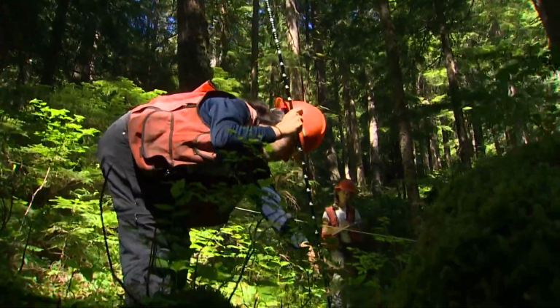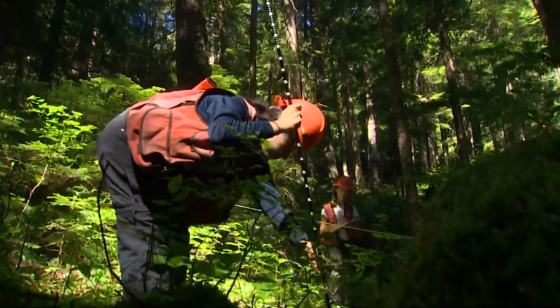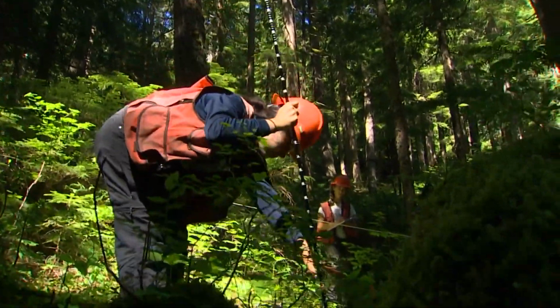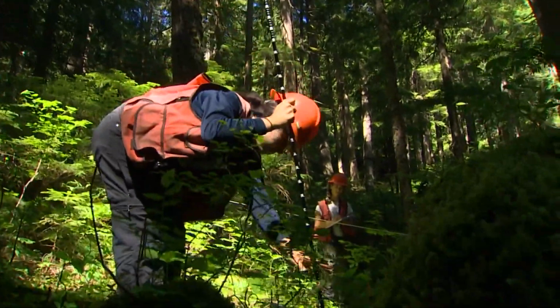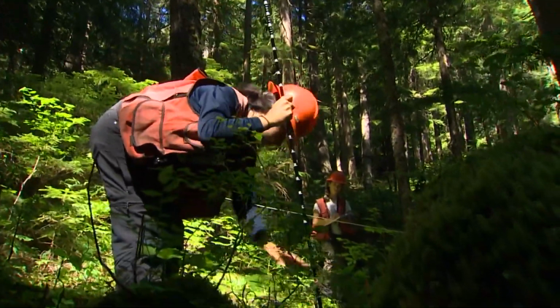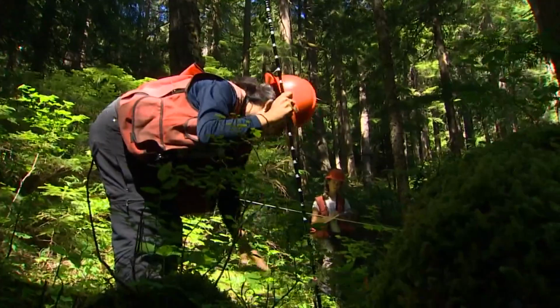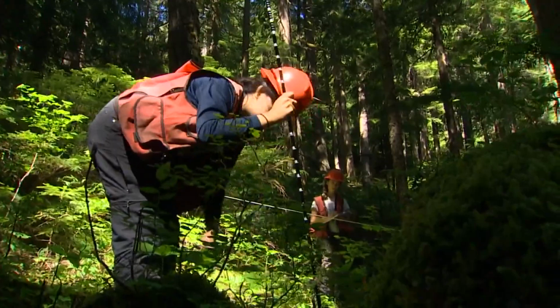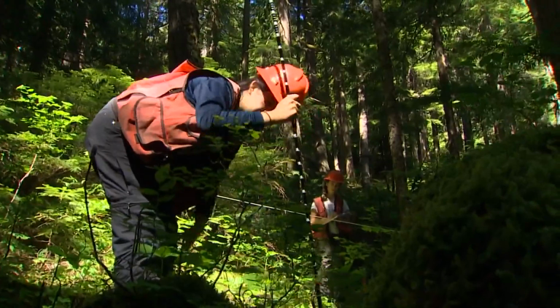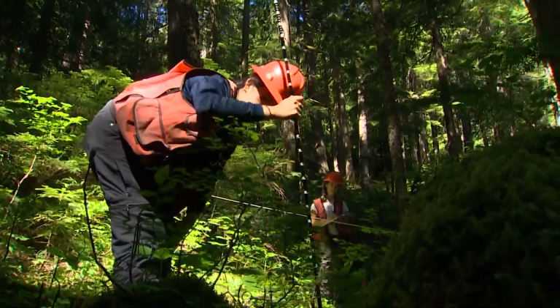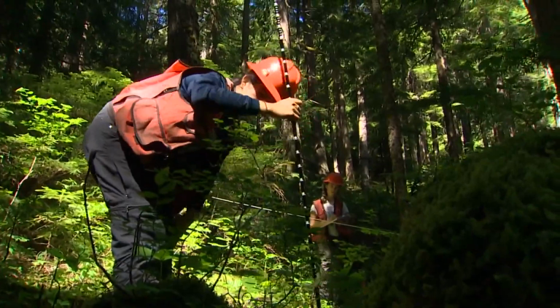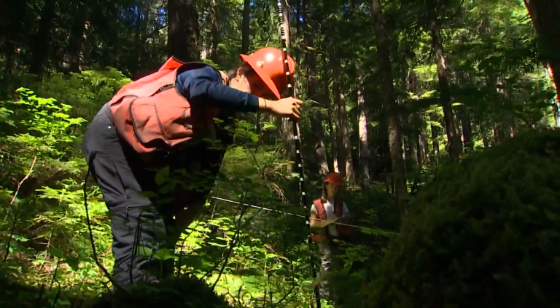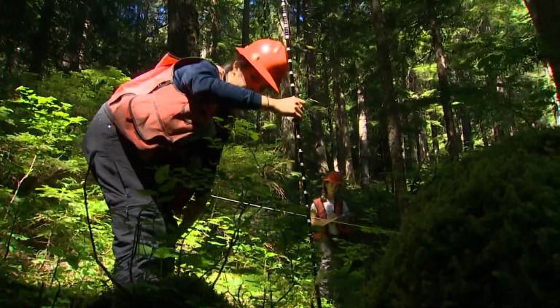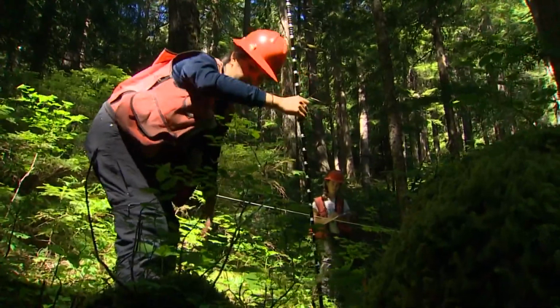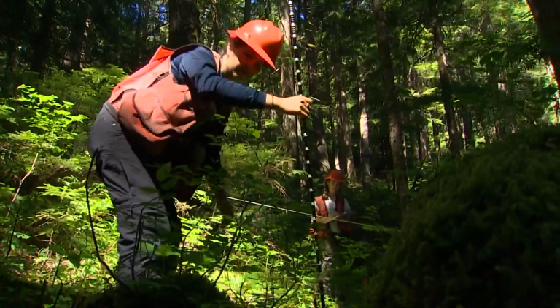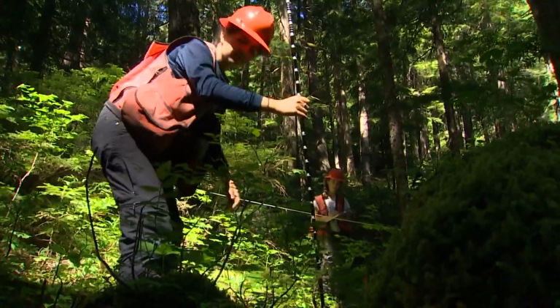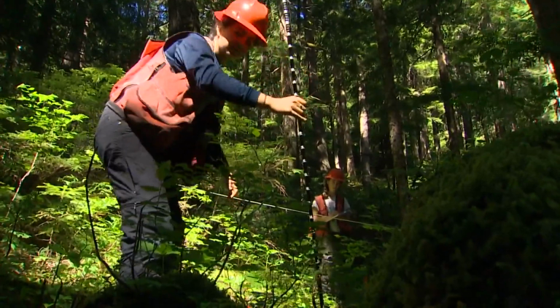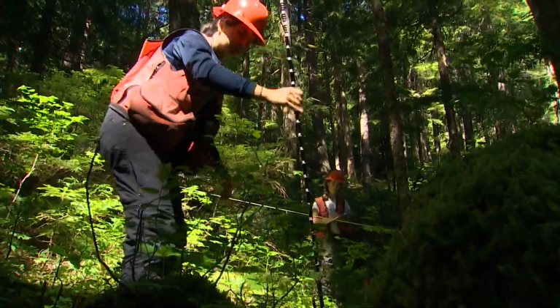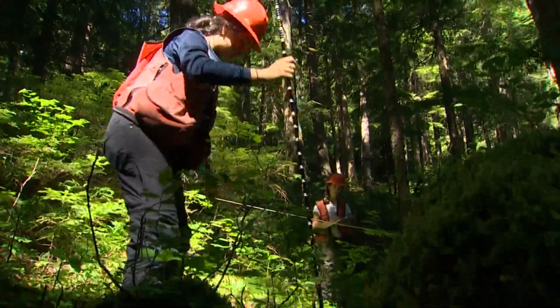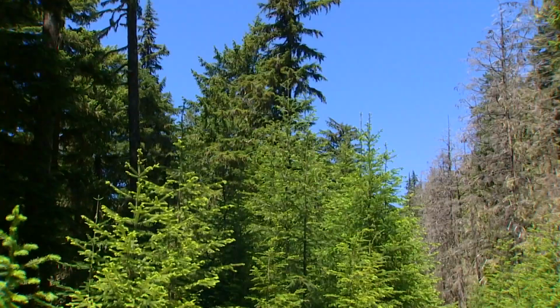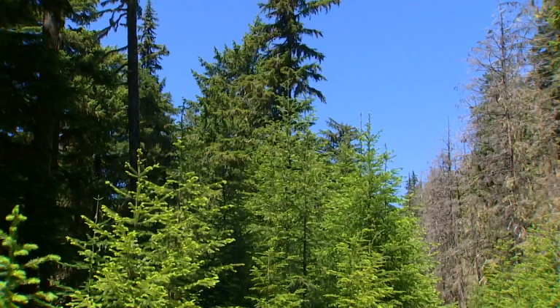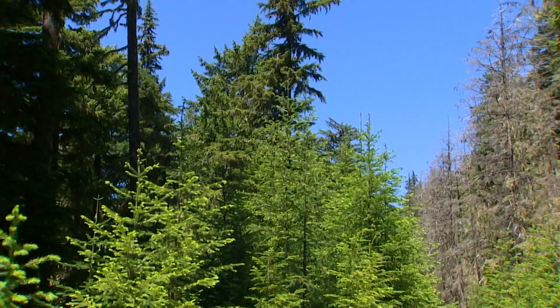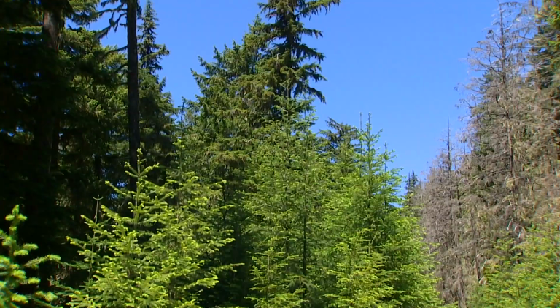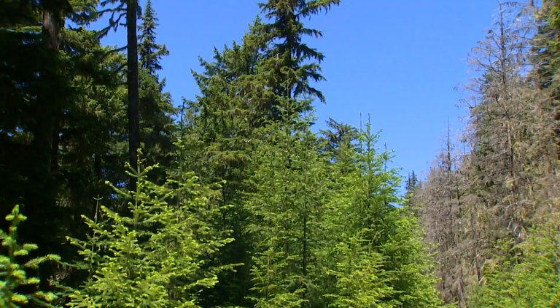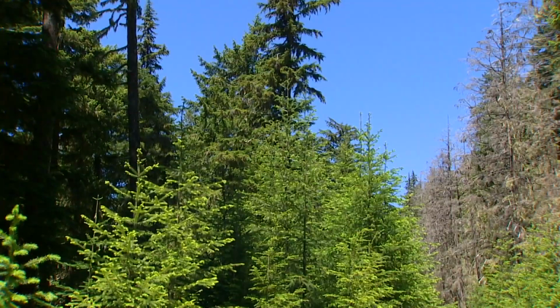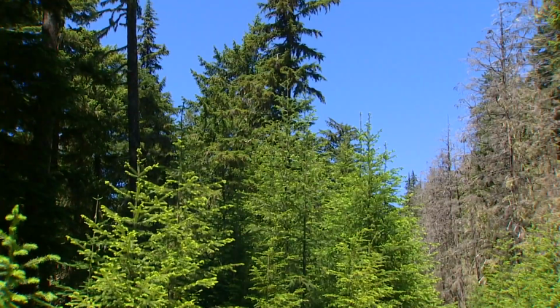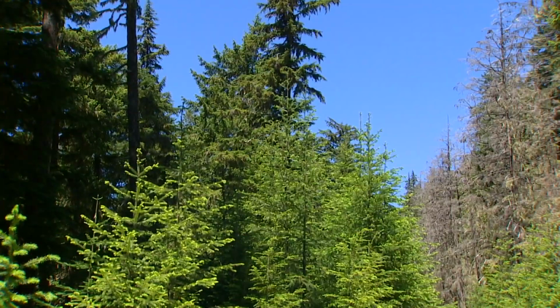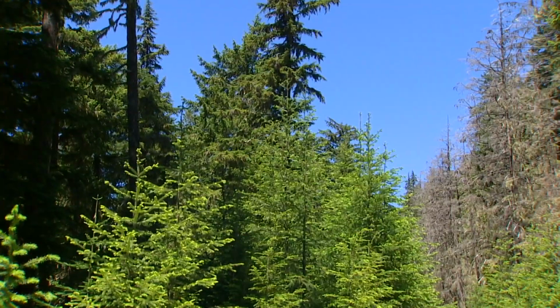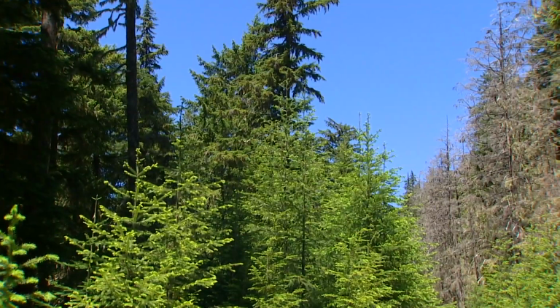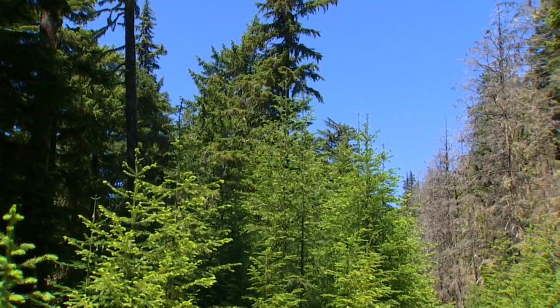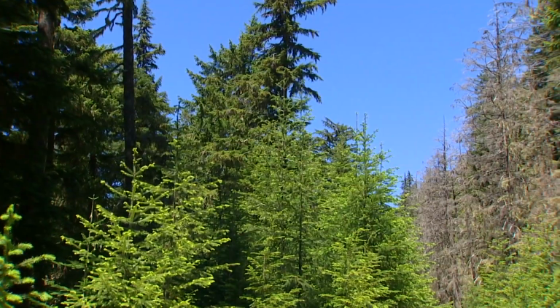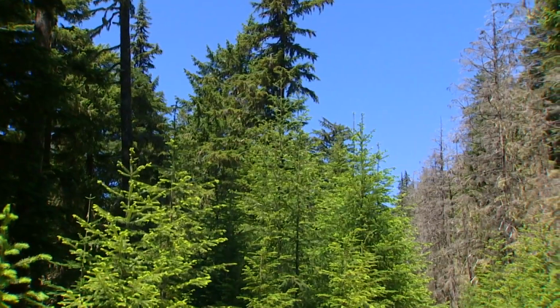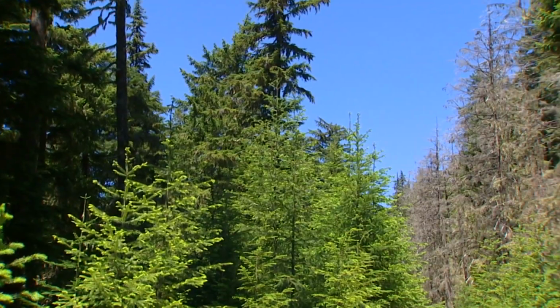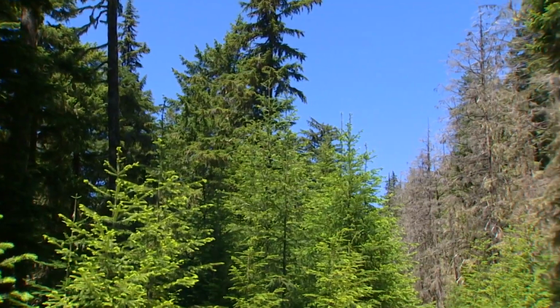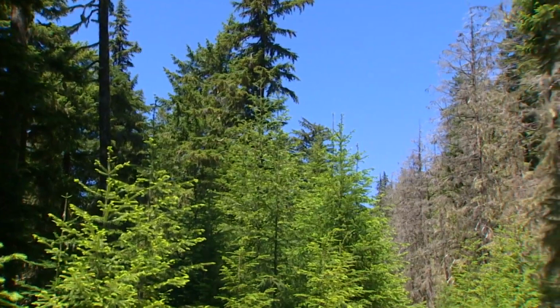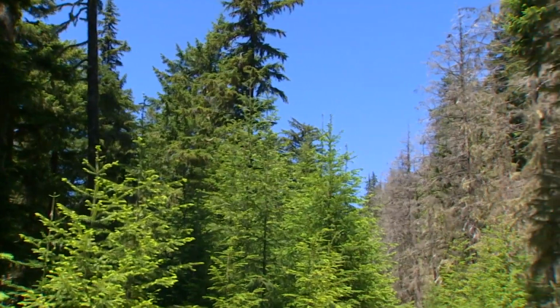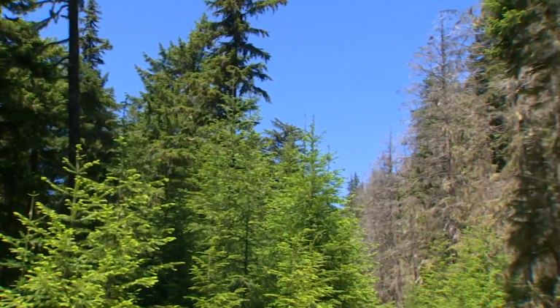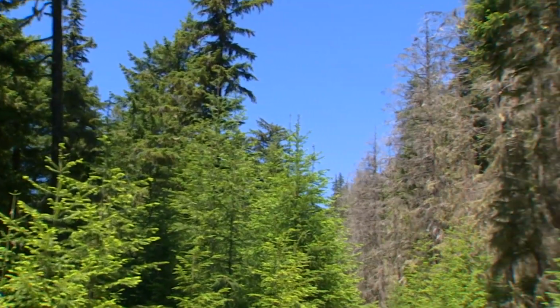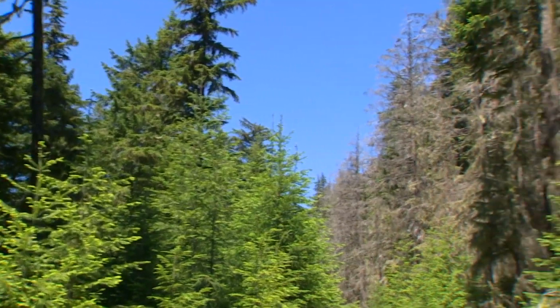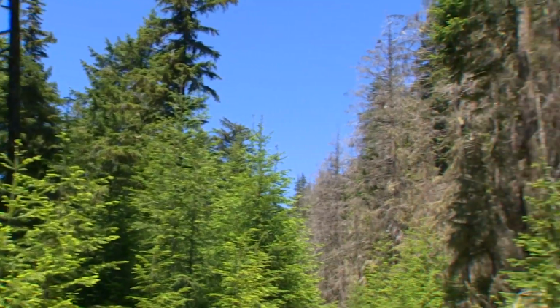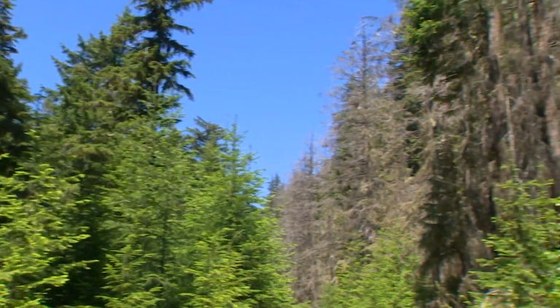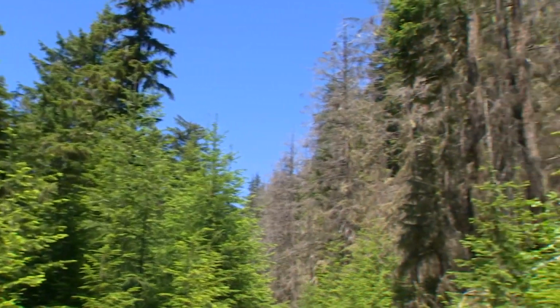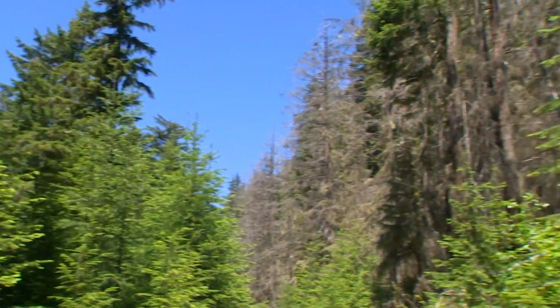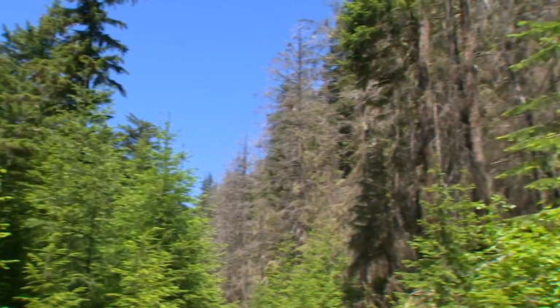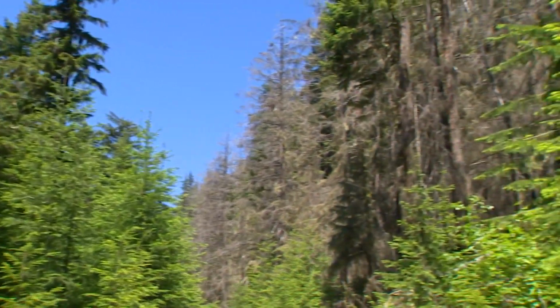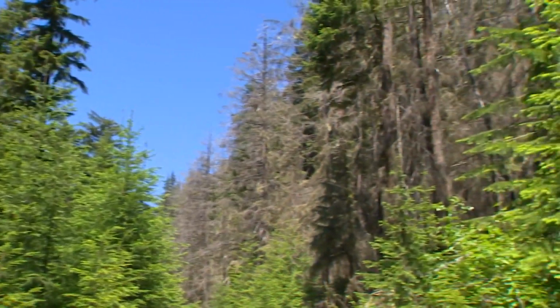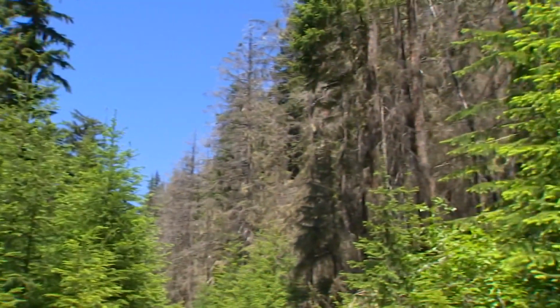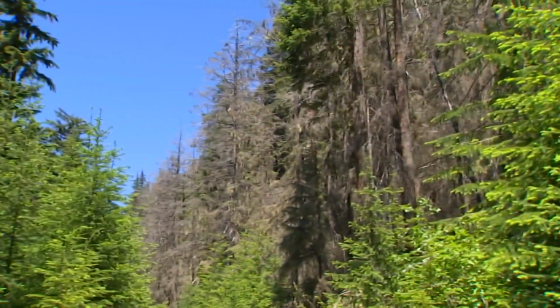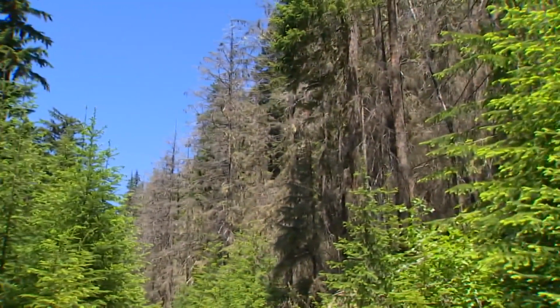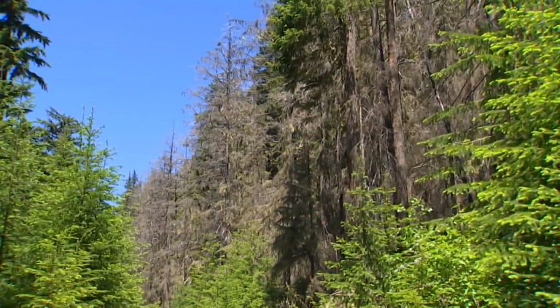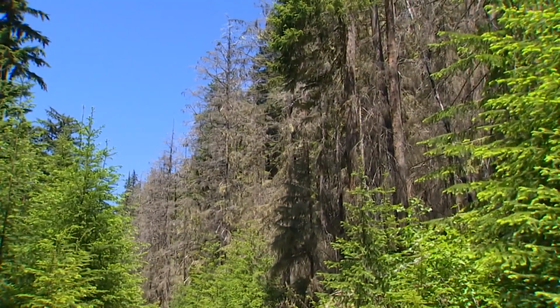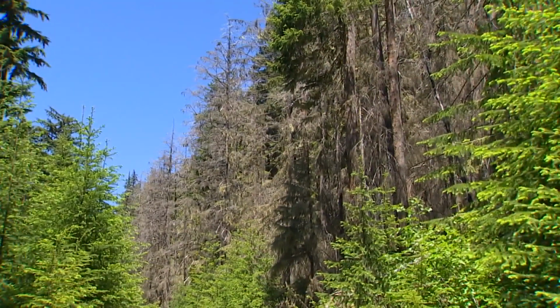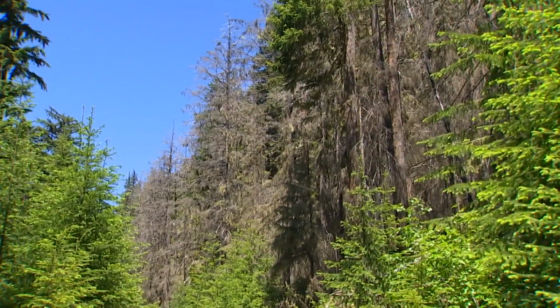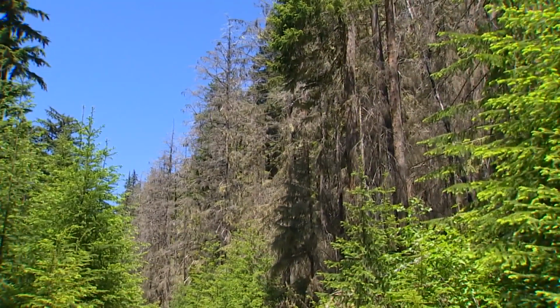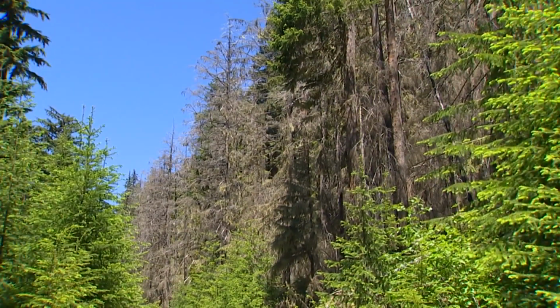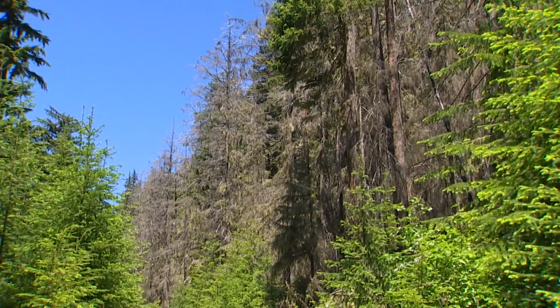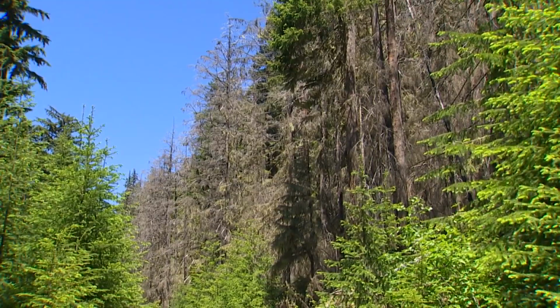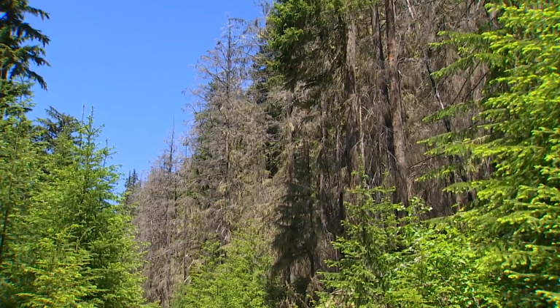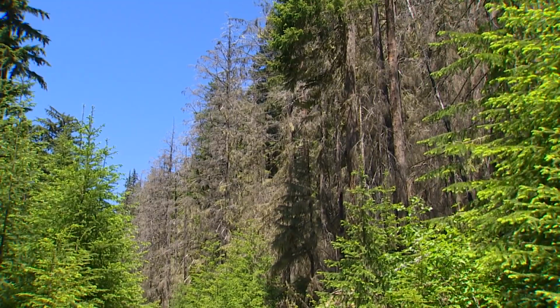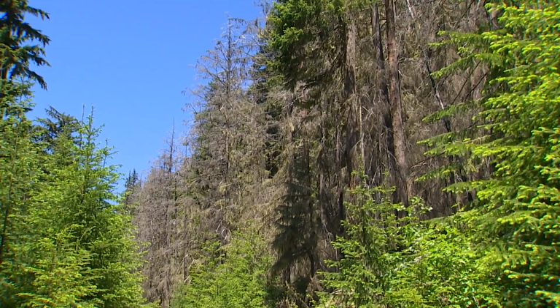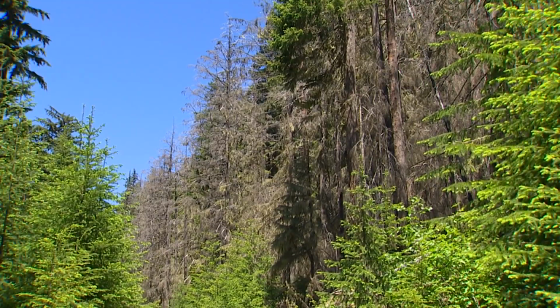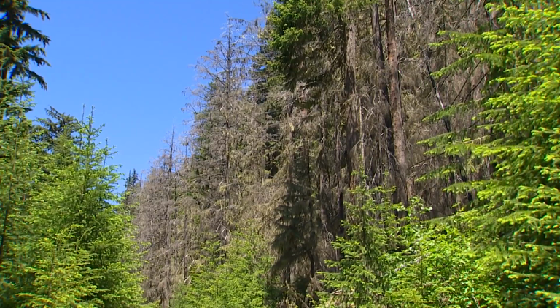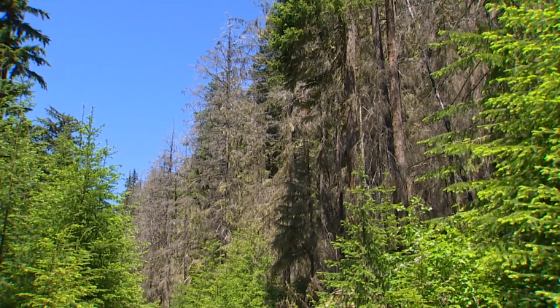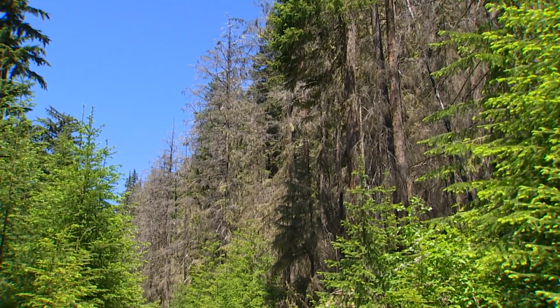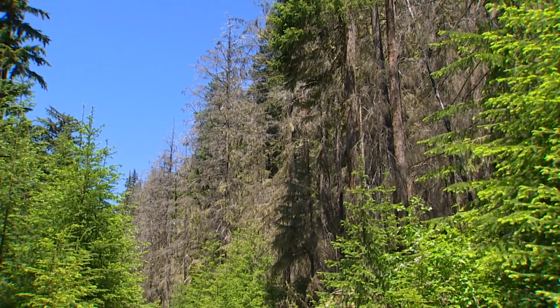Basically, all the trees are killed and will eventually topple over. At this point, the new forest cycle is well underway.